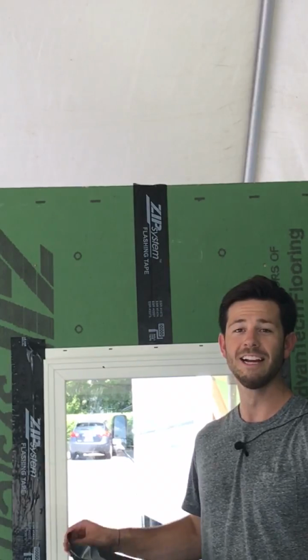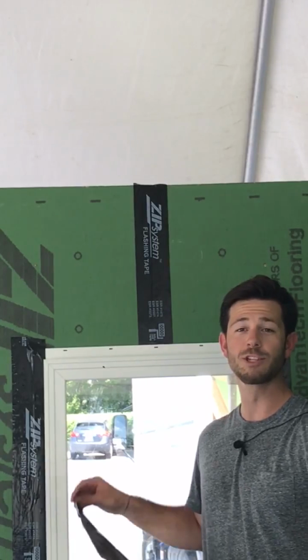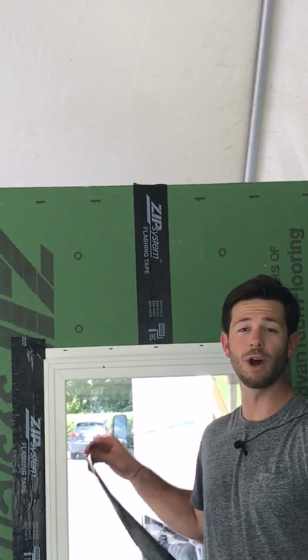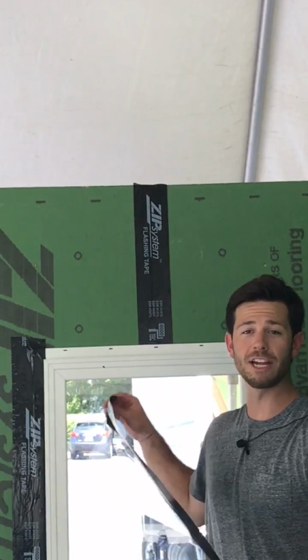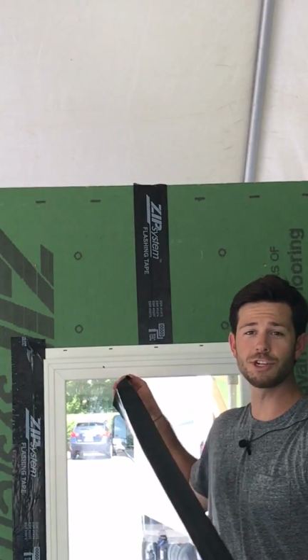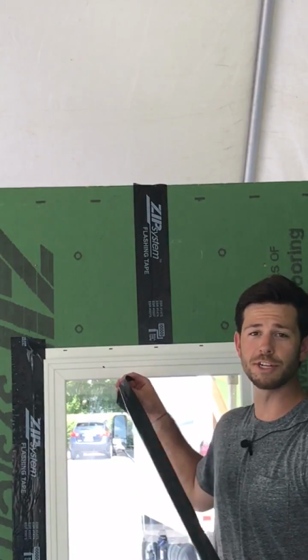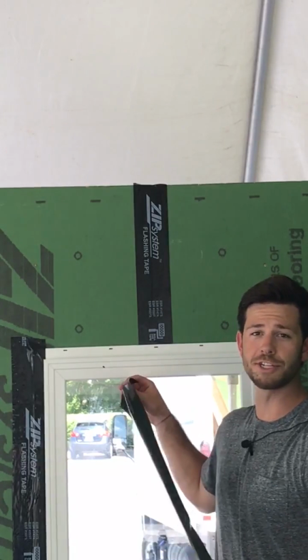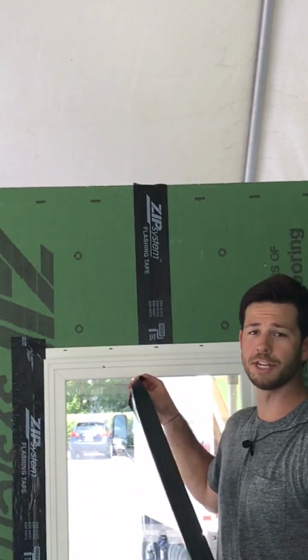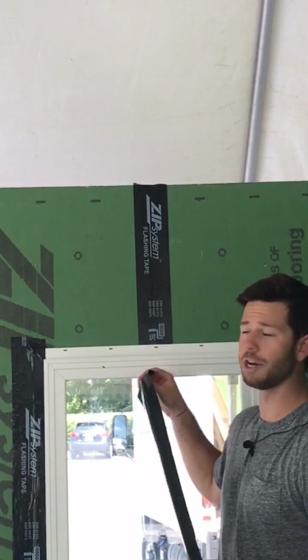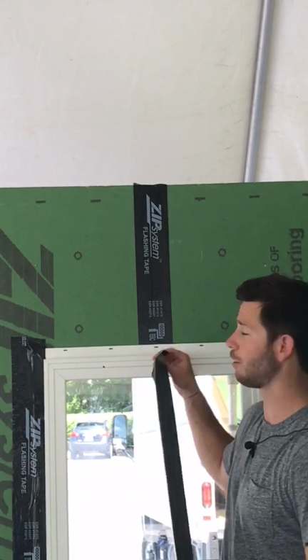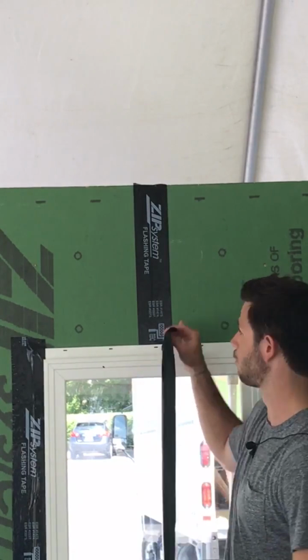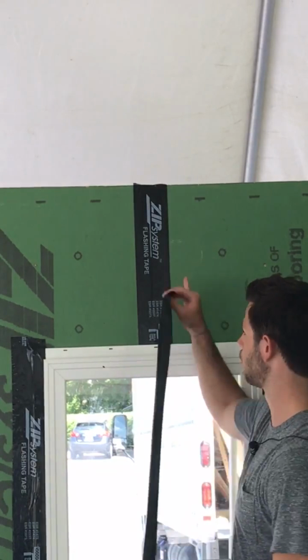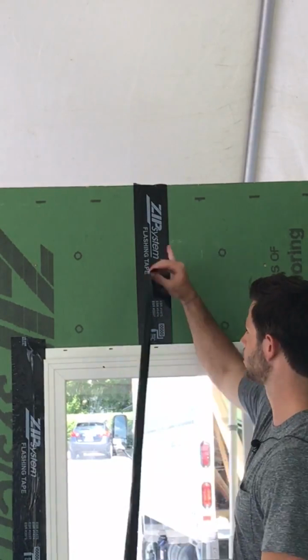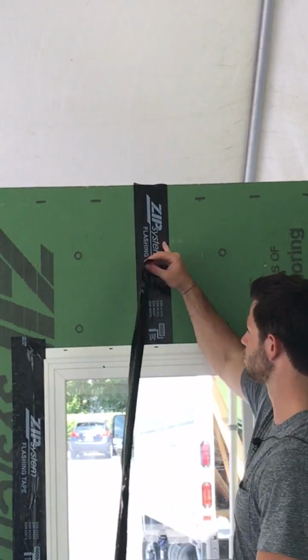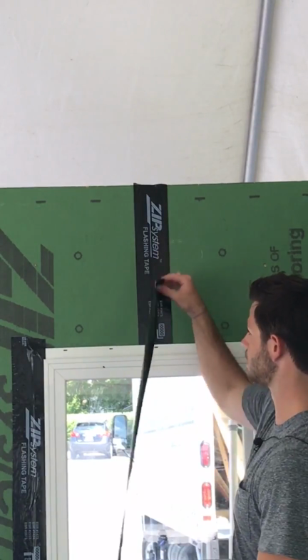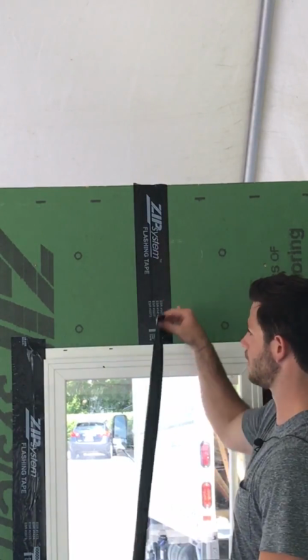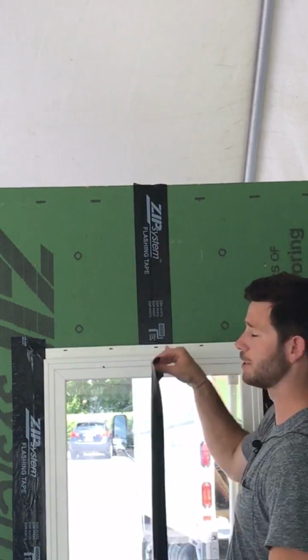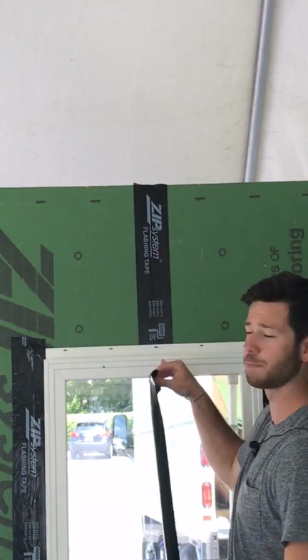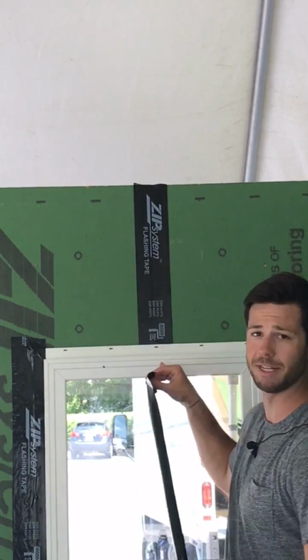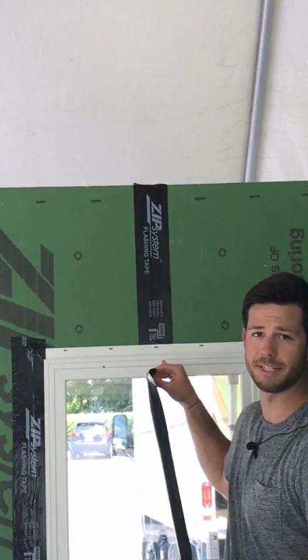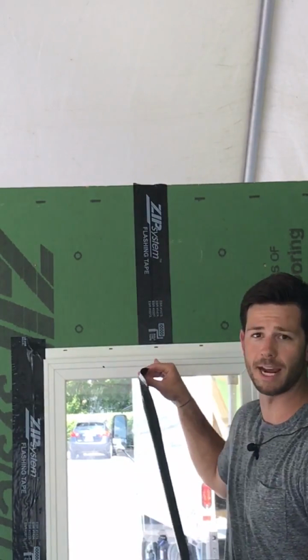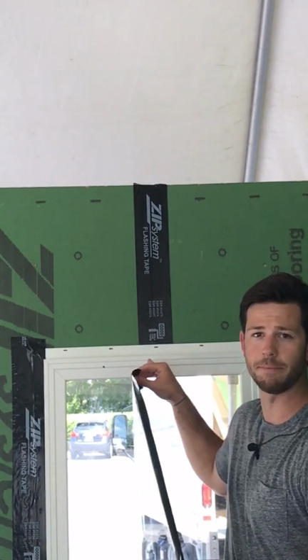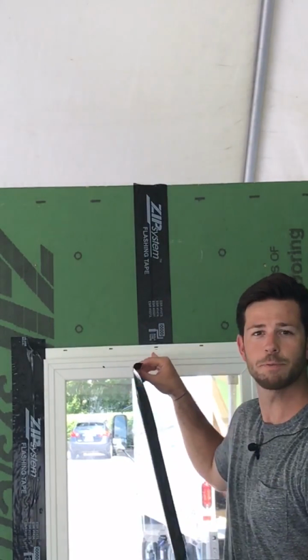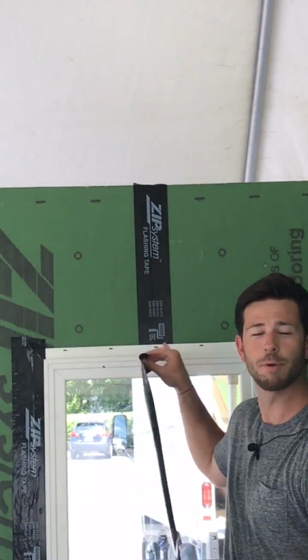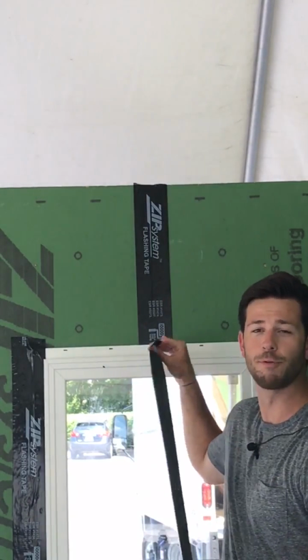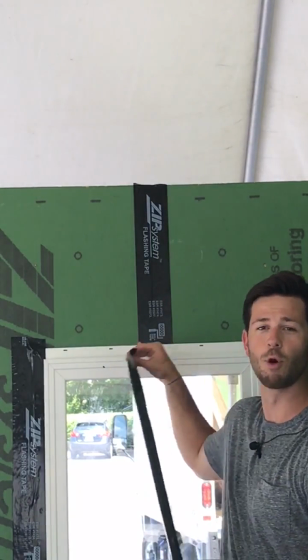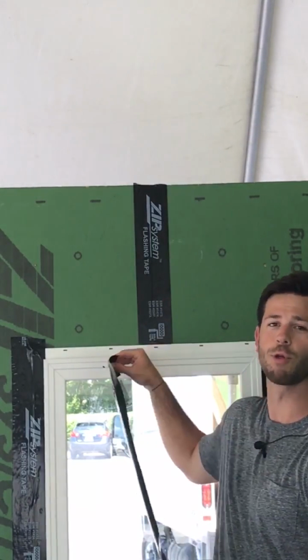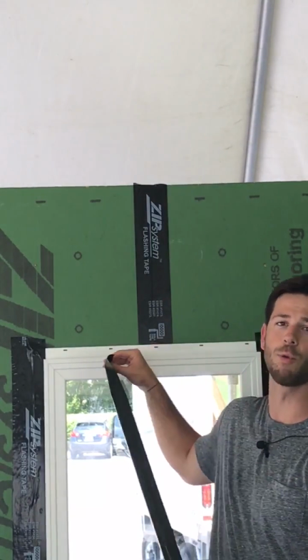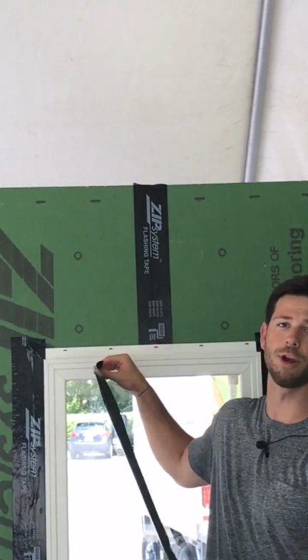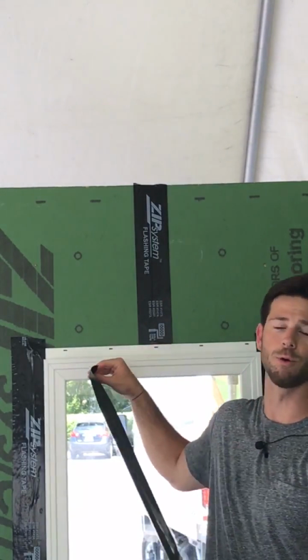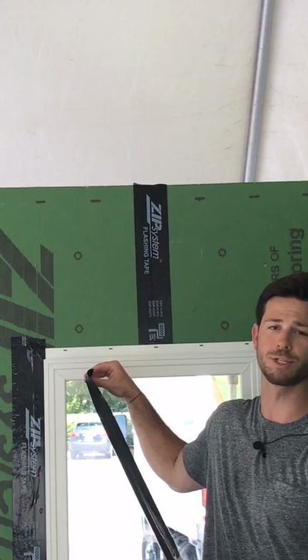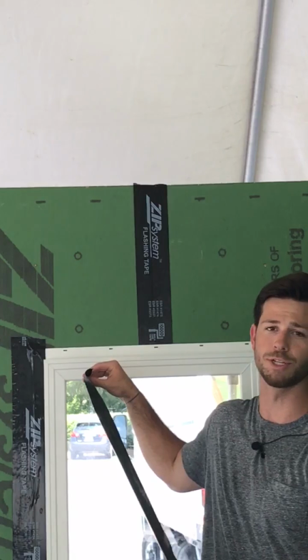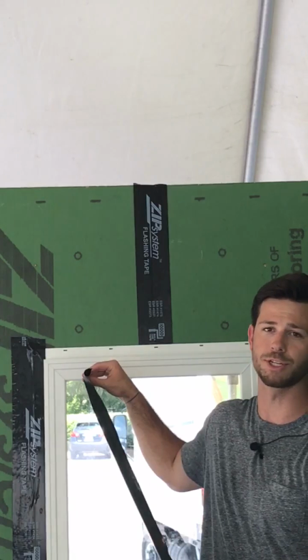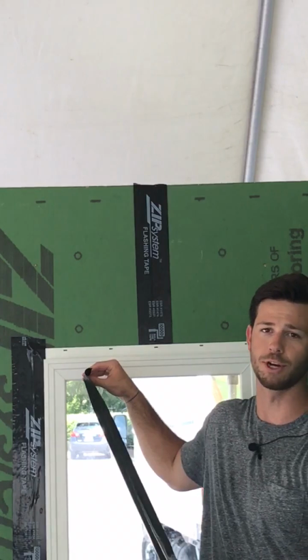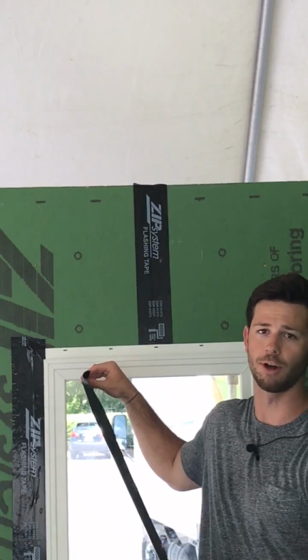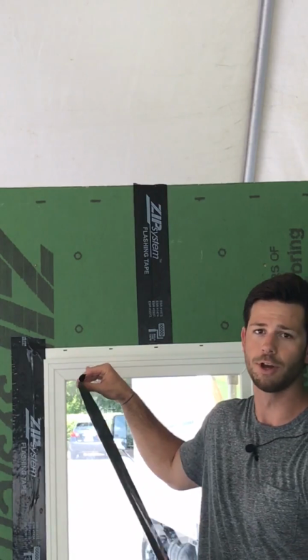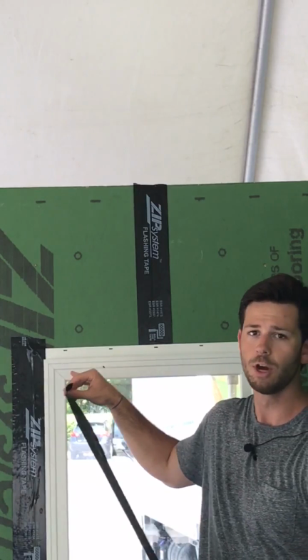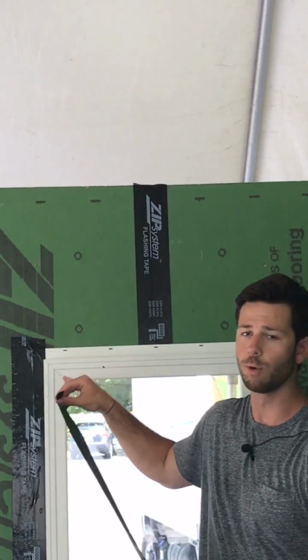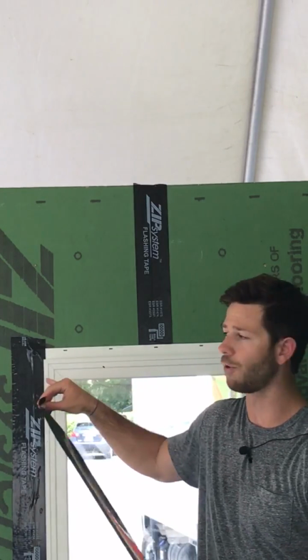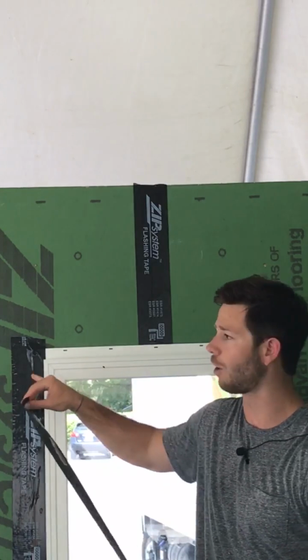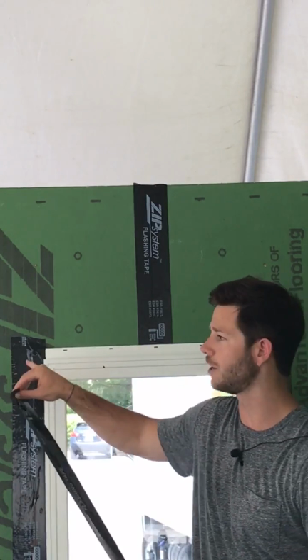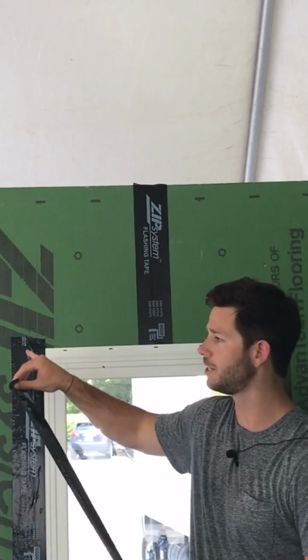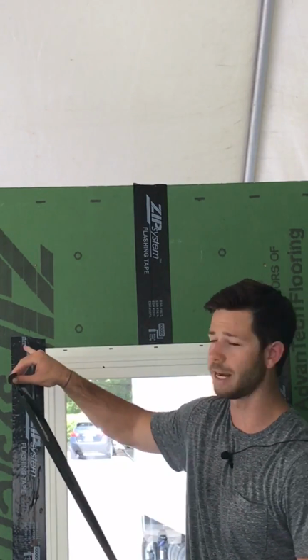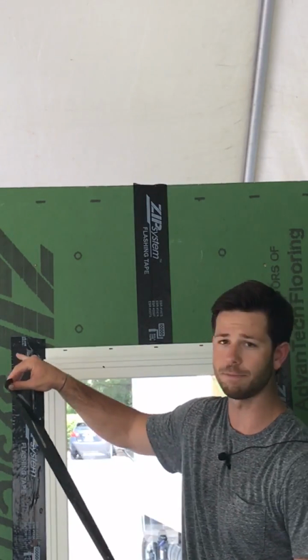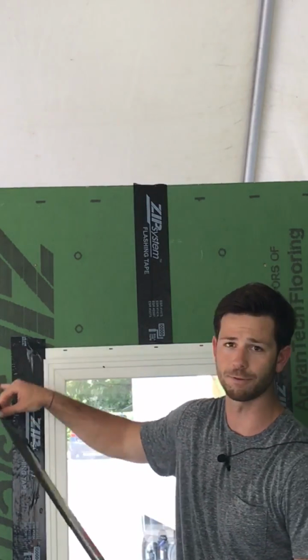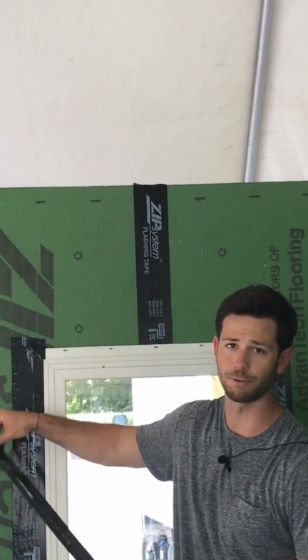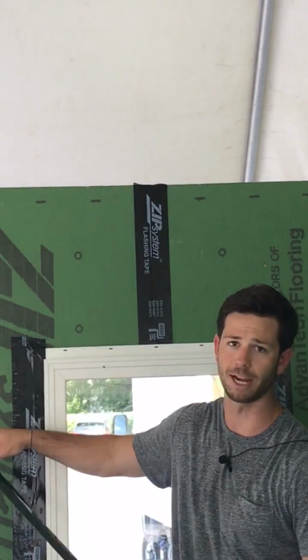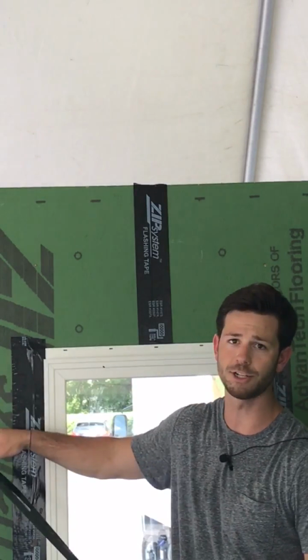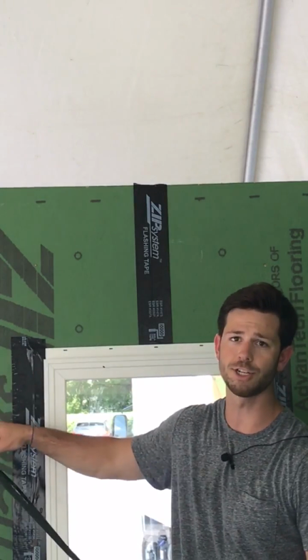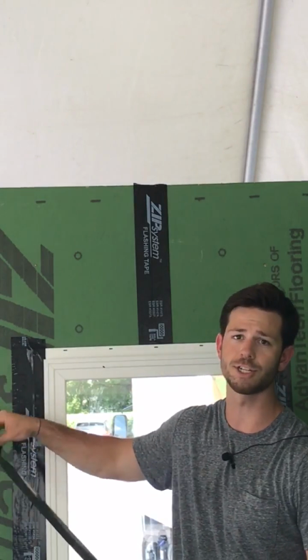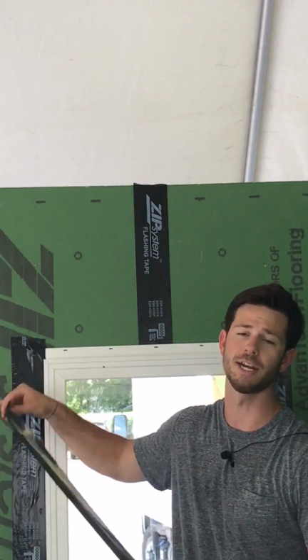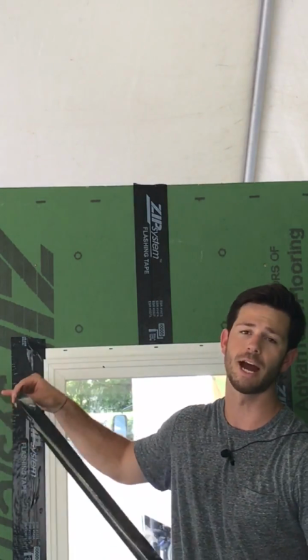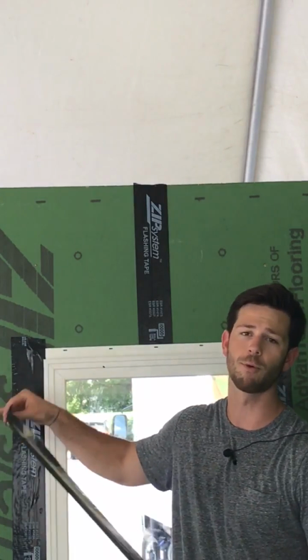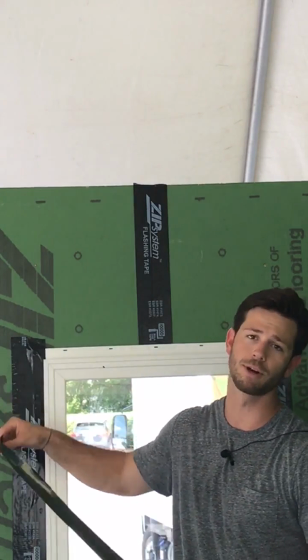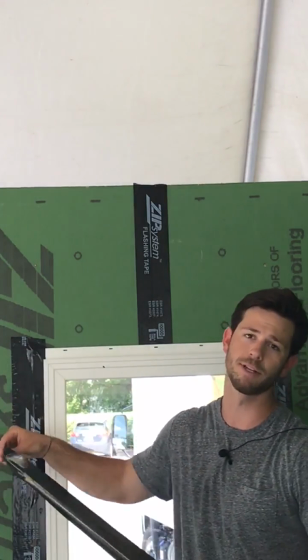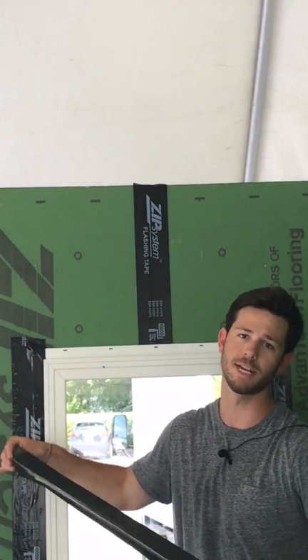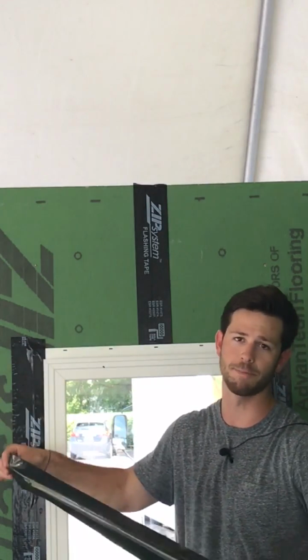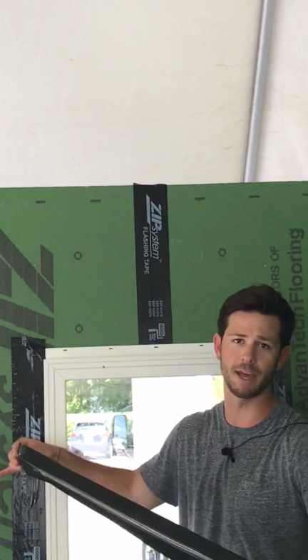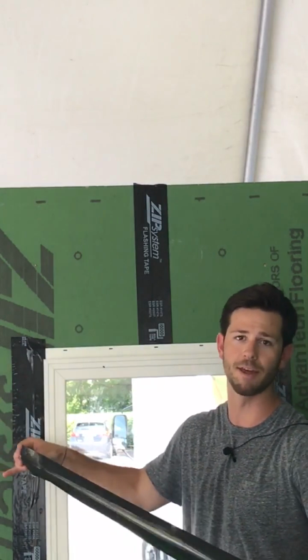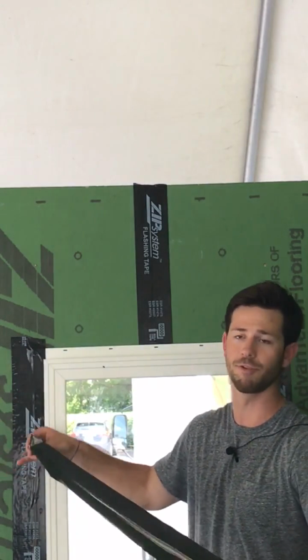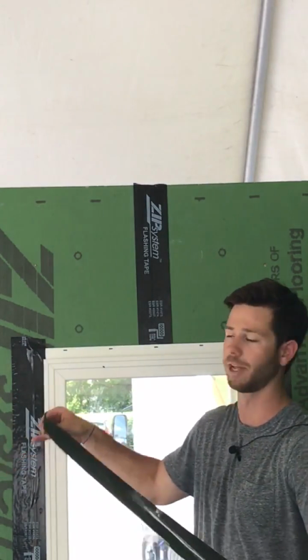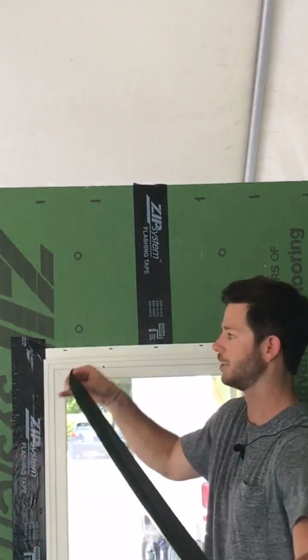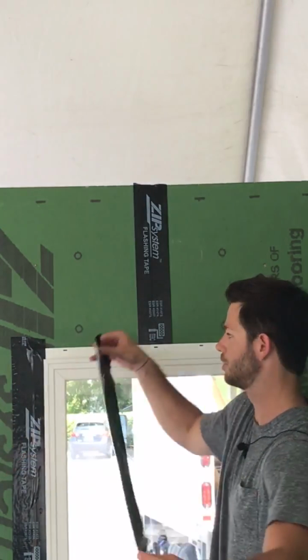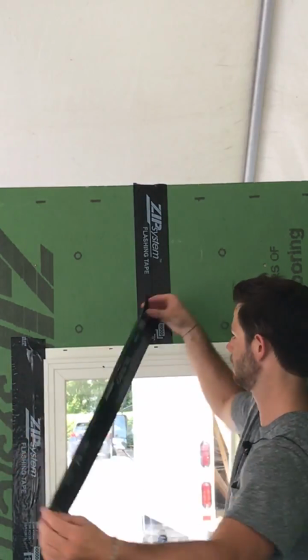So as you can see, our vertical seam has been taped before the window was installed. We've already taped the flanges and now we're going to tape the head flange.